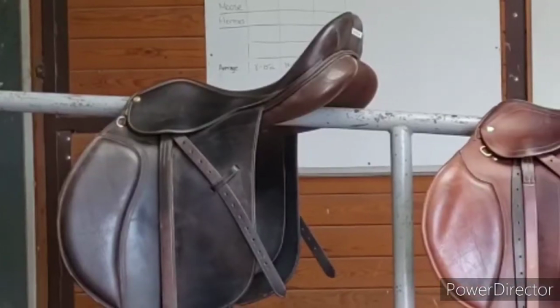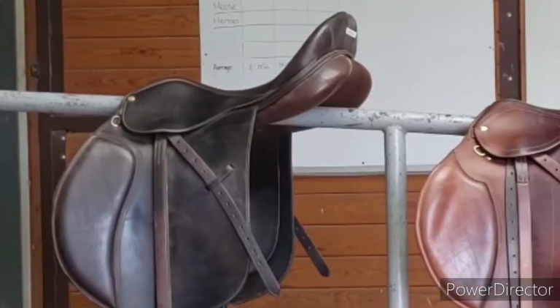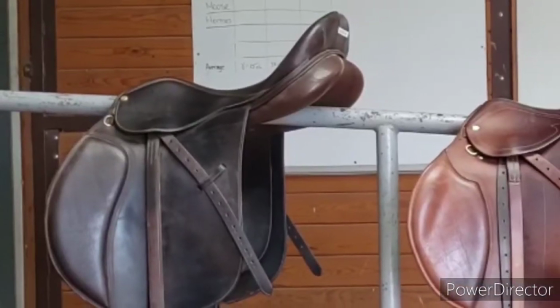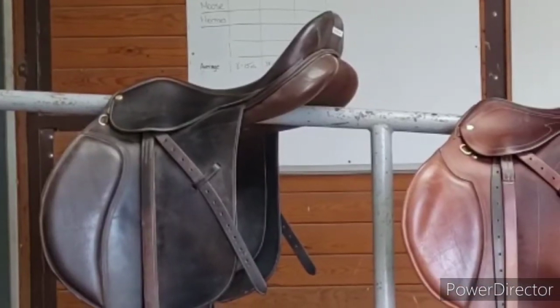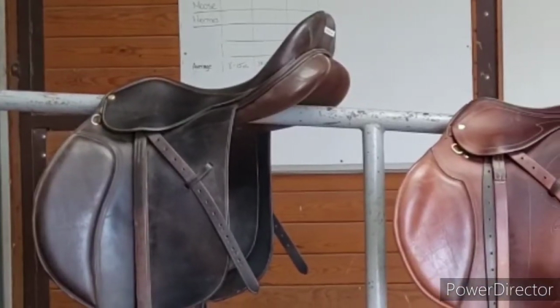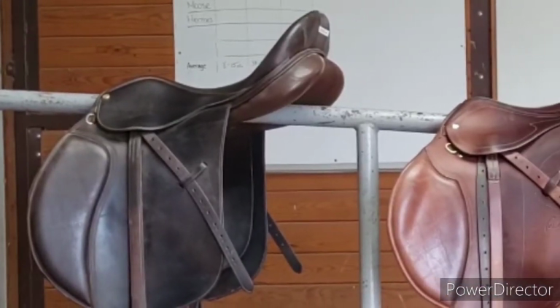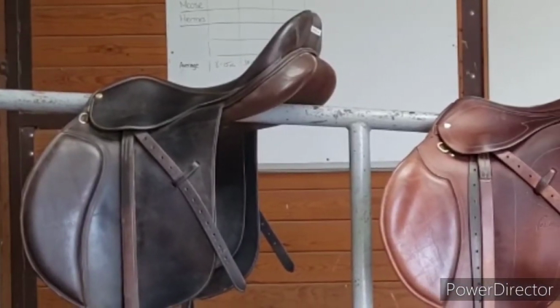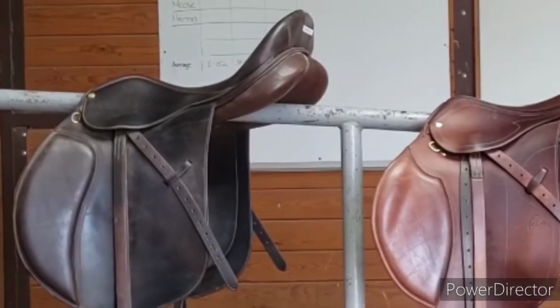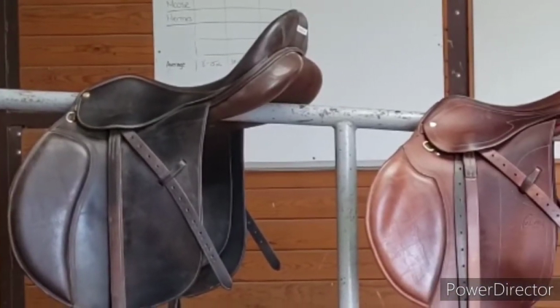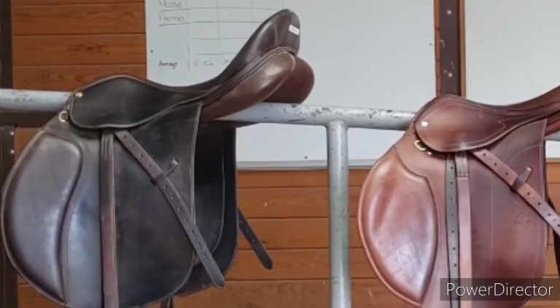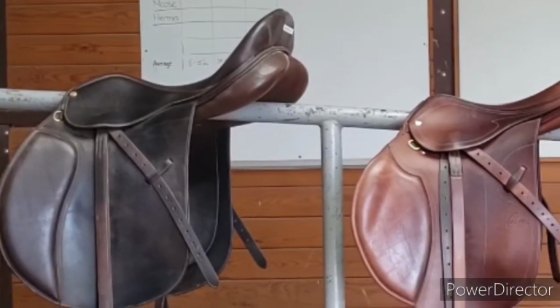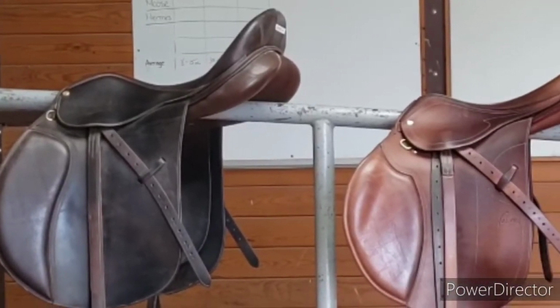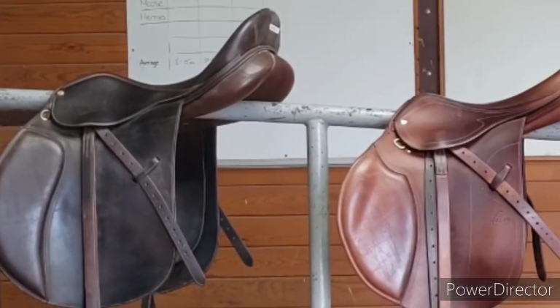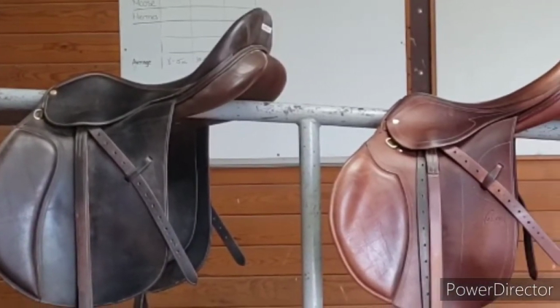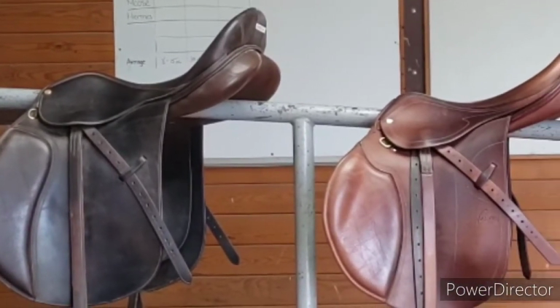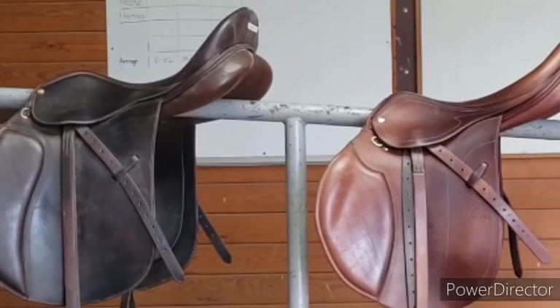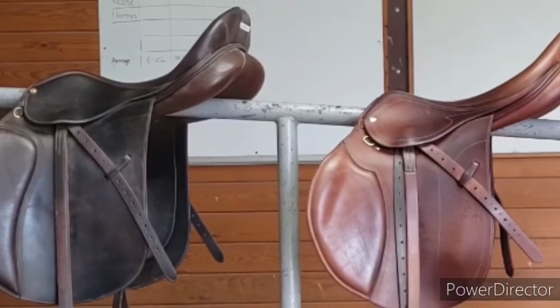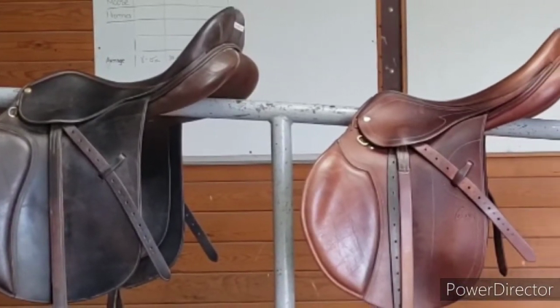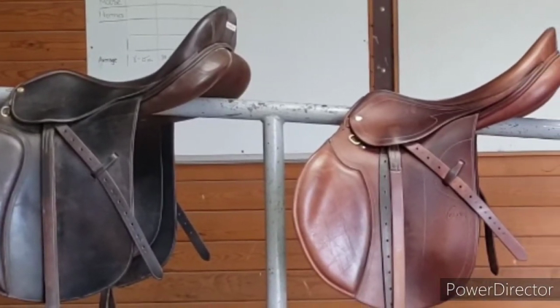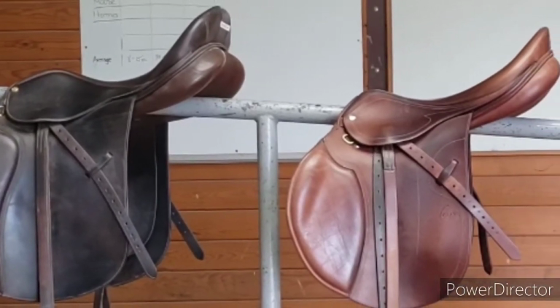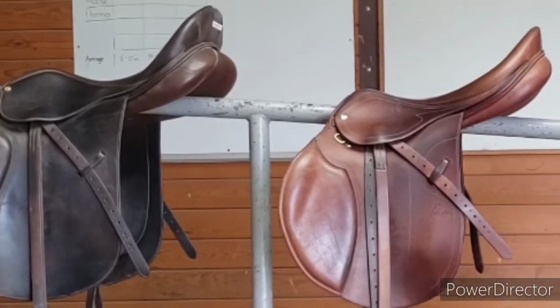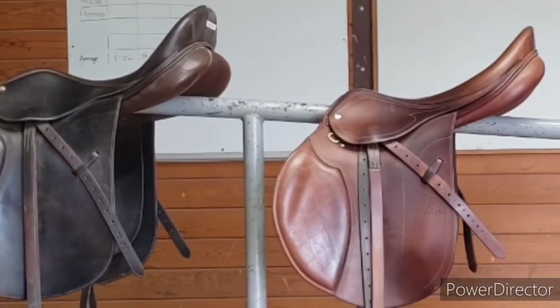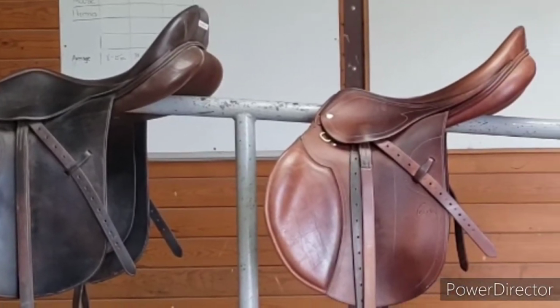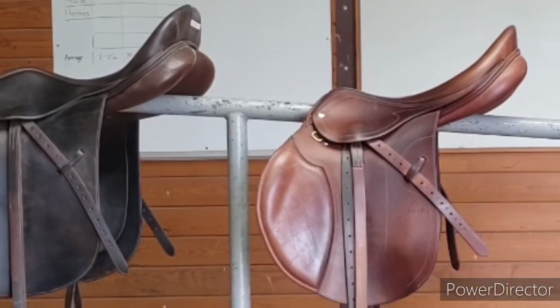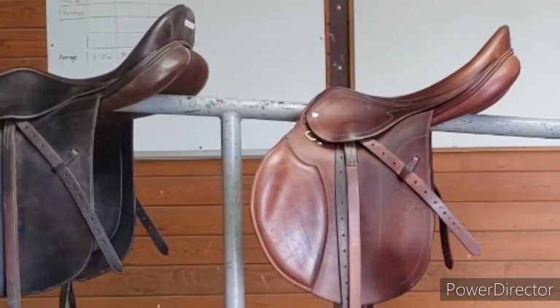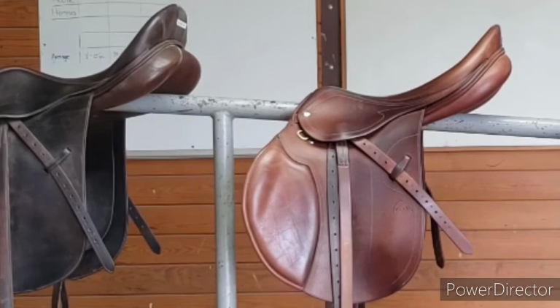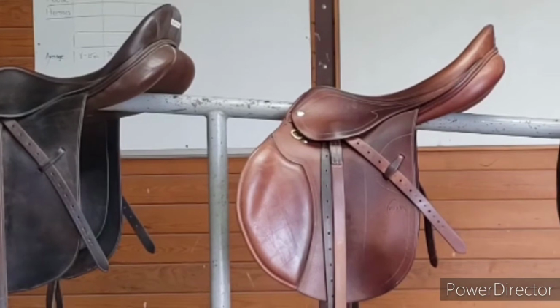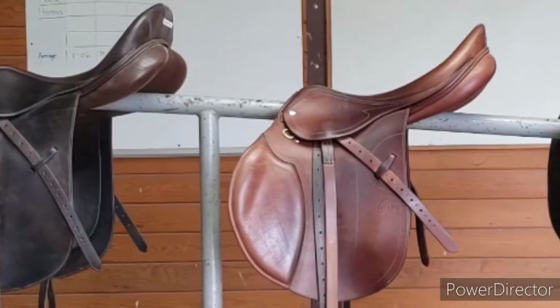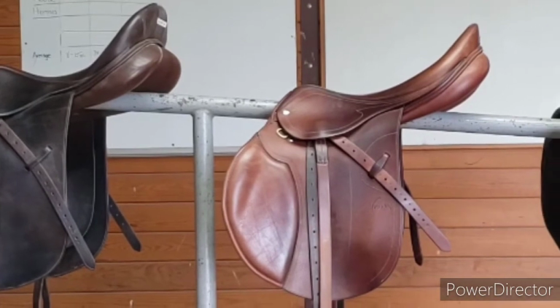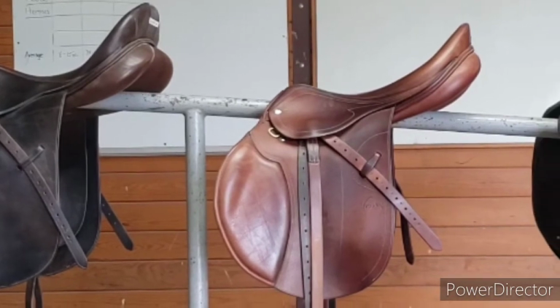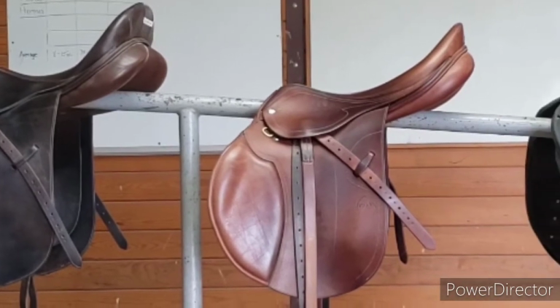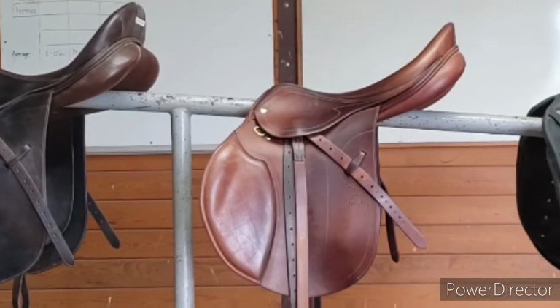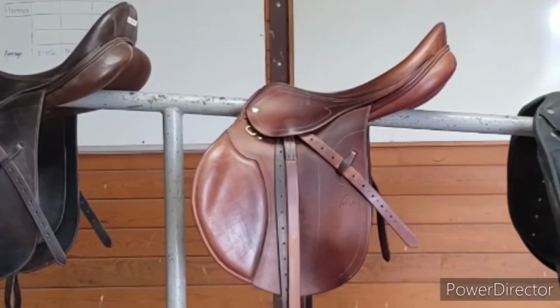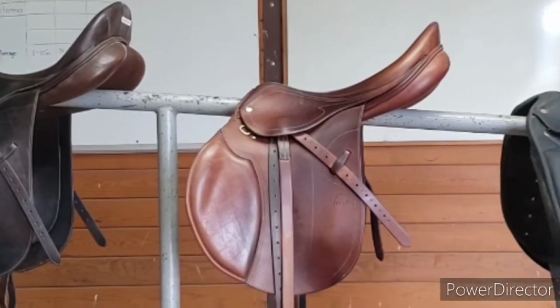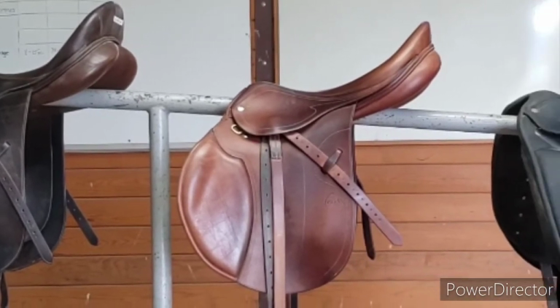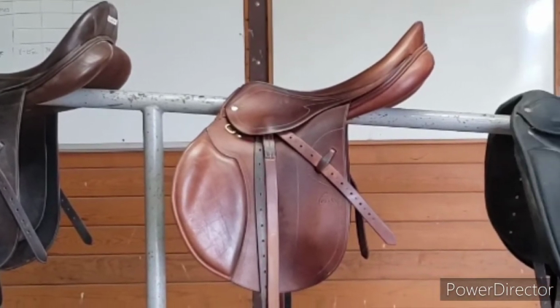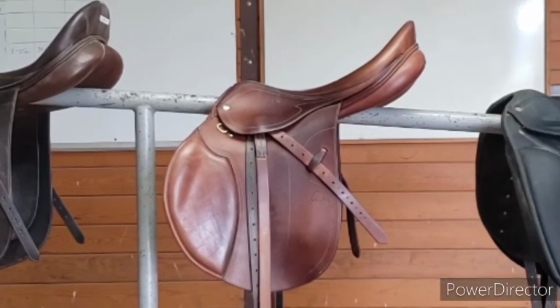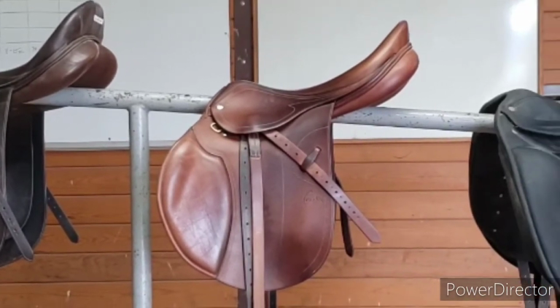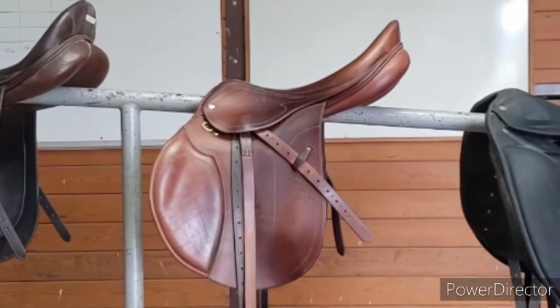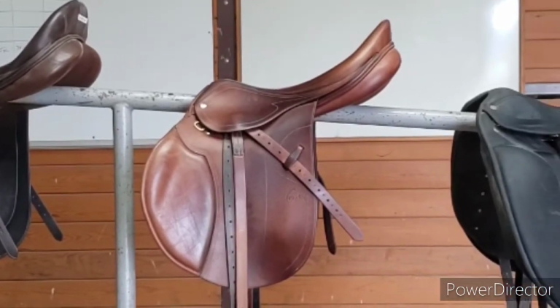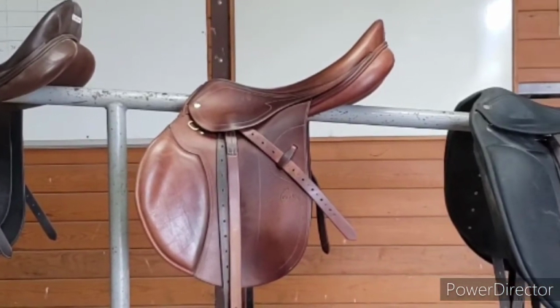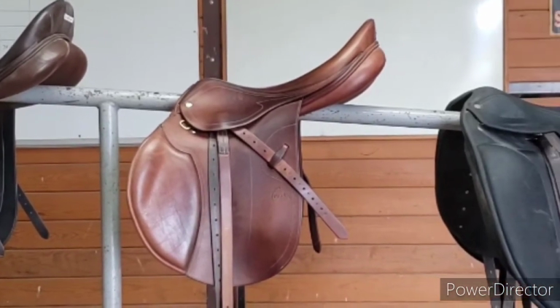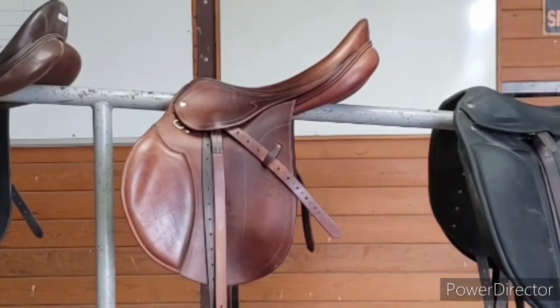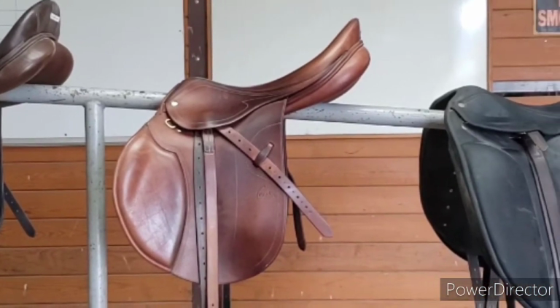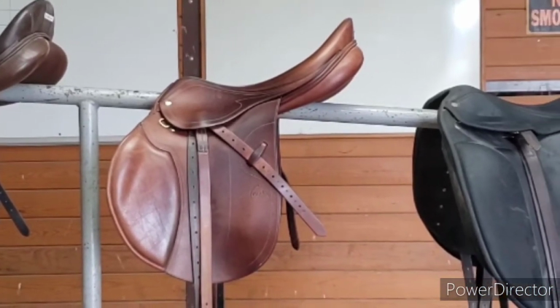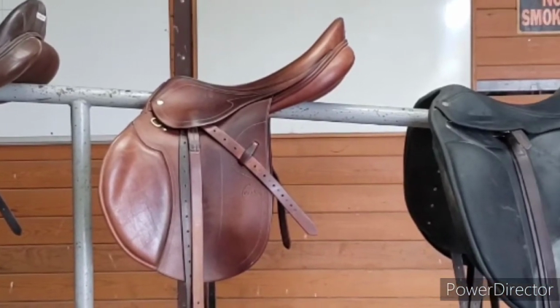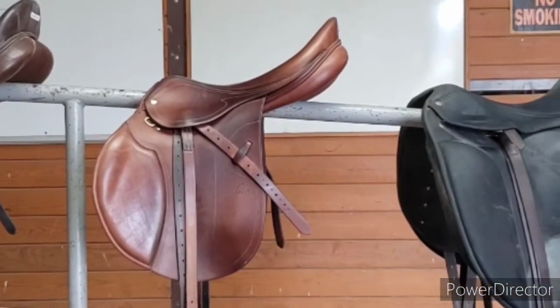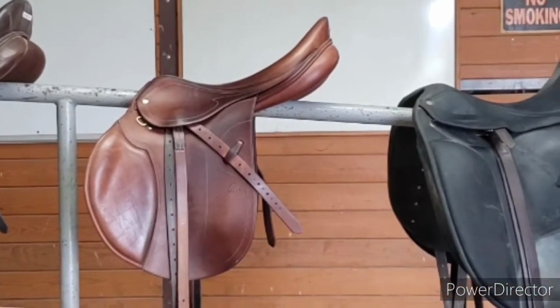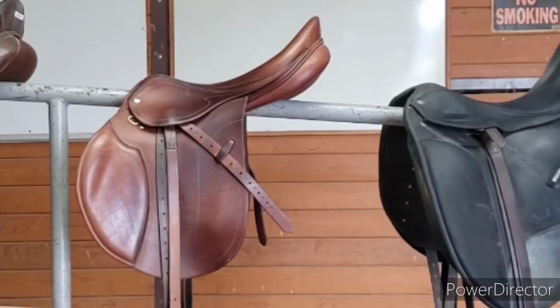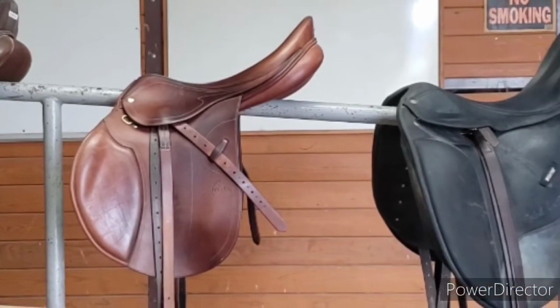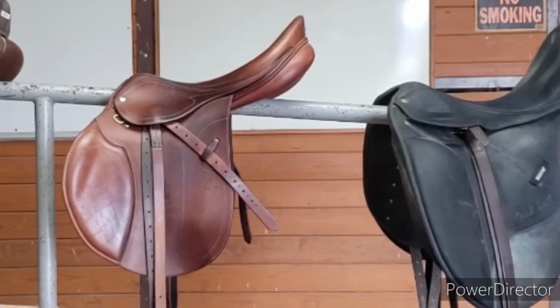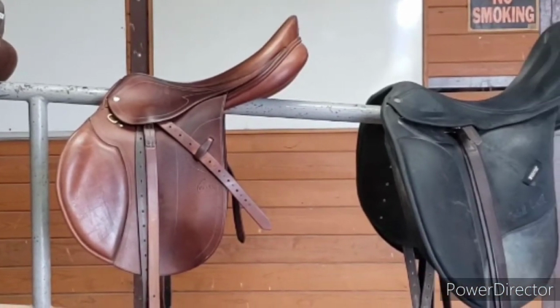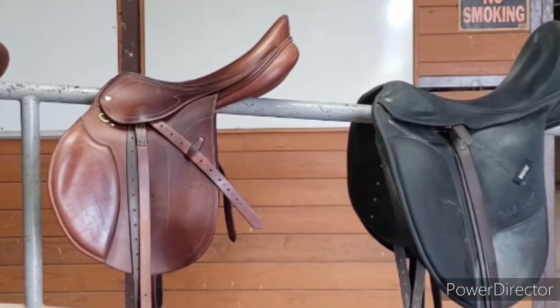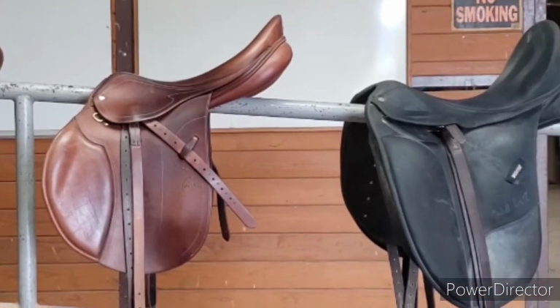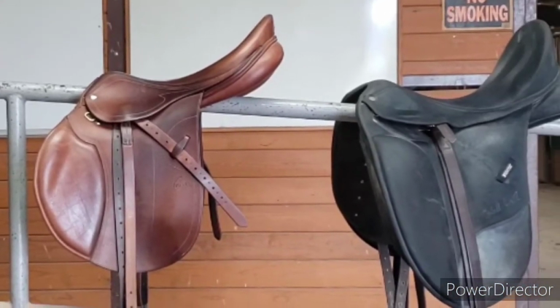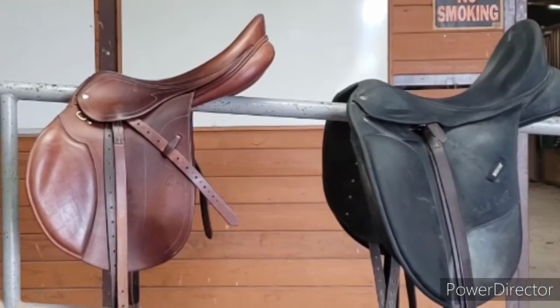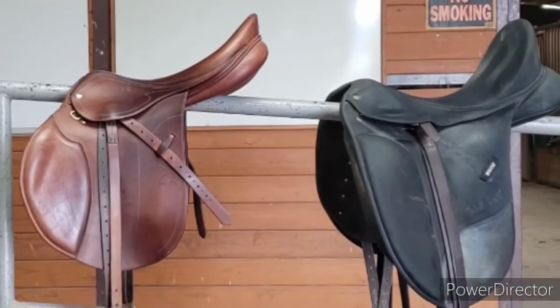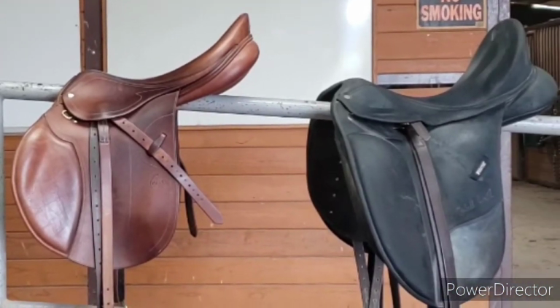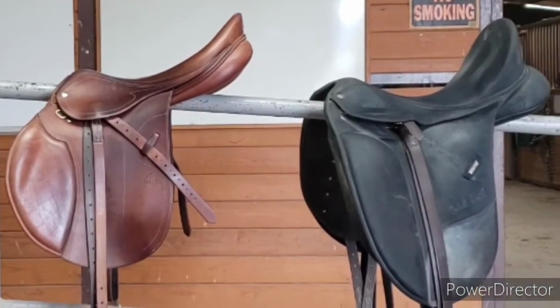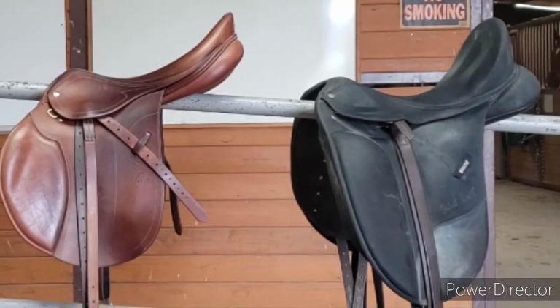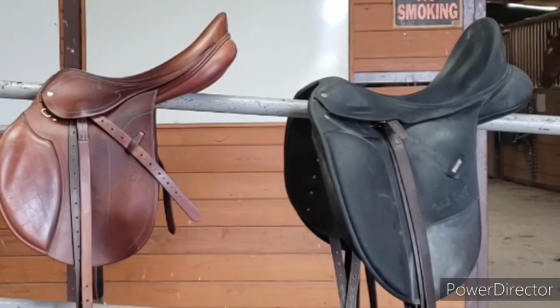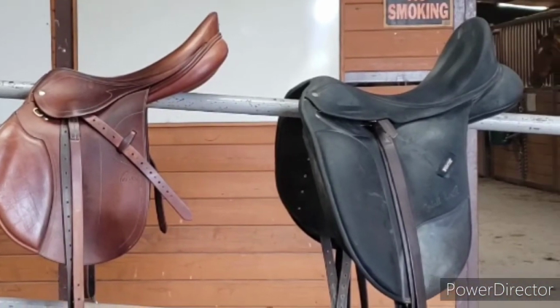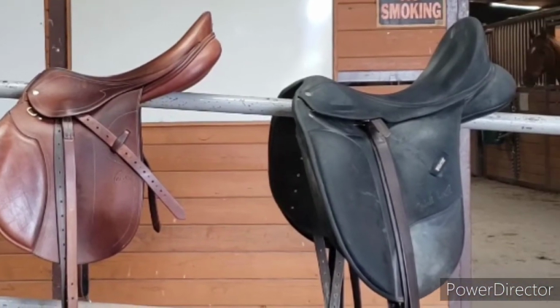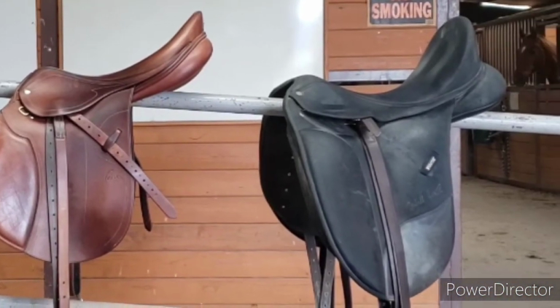These are the three saddles that we'll be going over: an all-purpose saddle, a jumping saddle, and a dressage saddle.